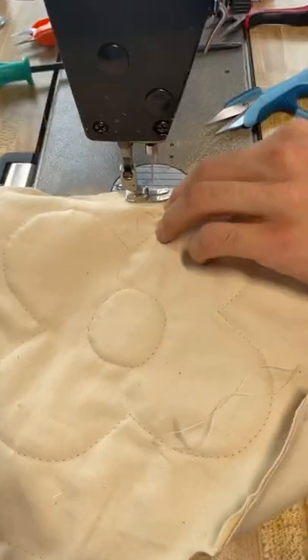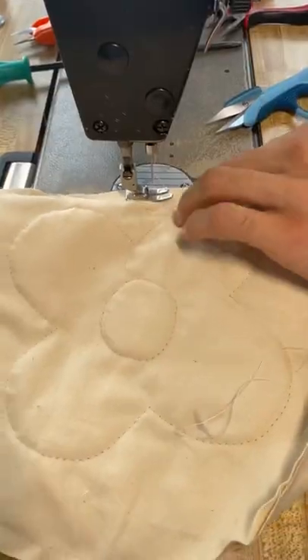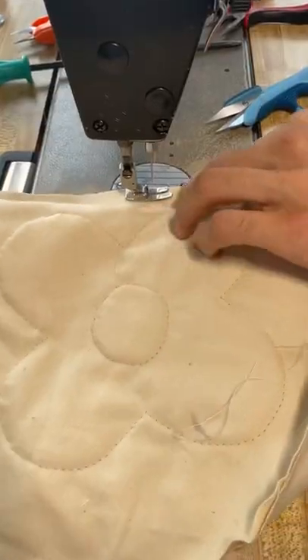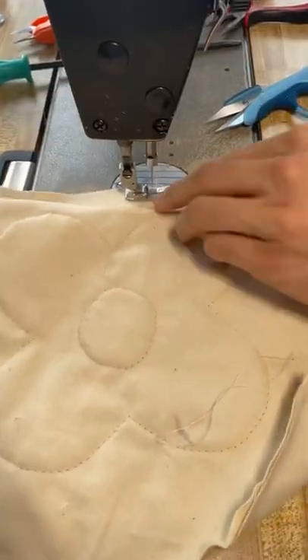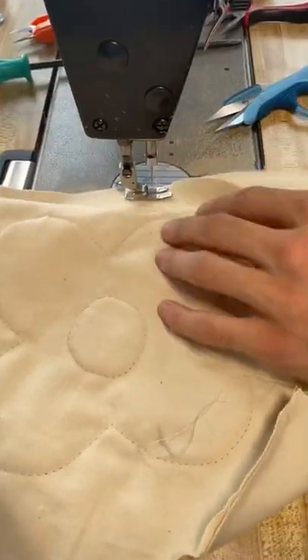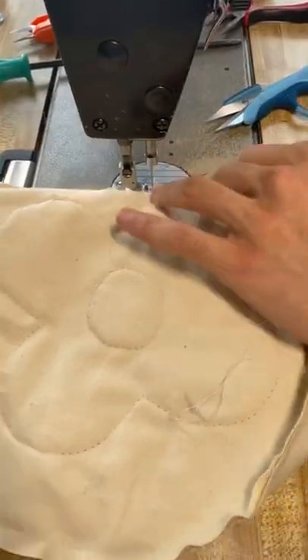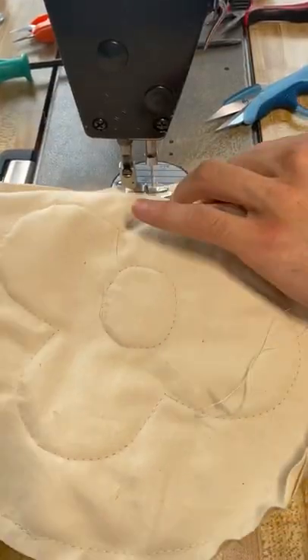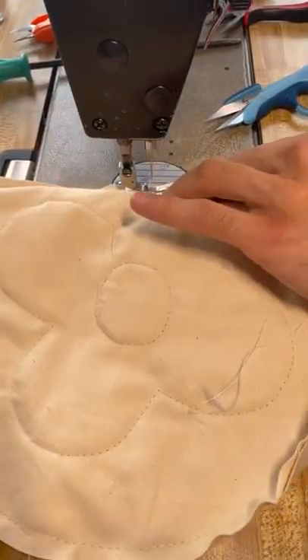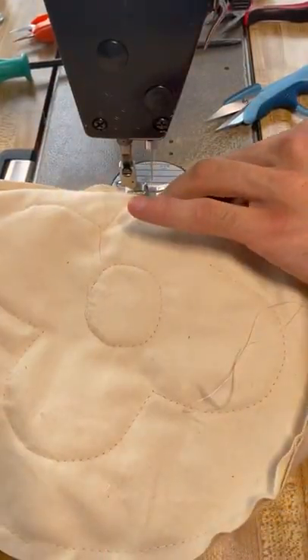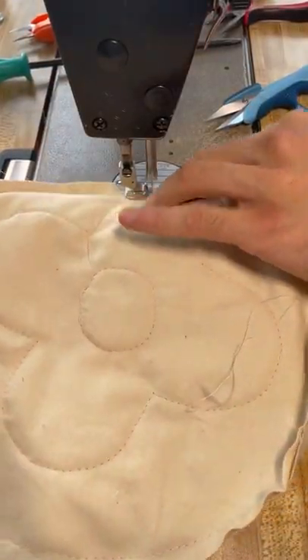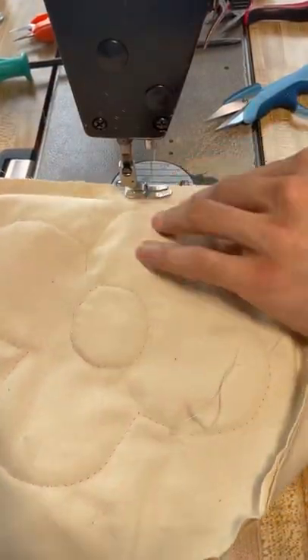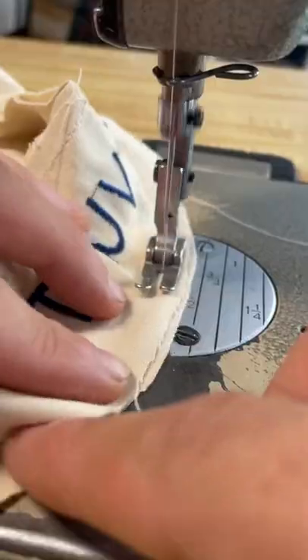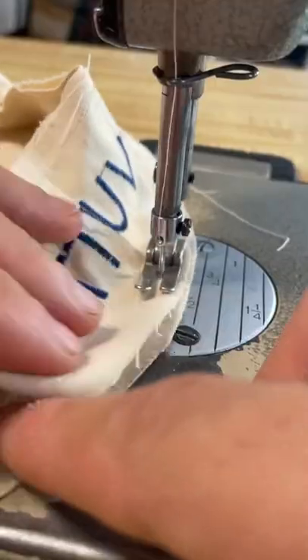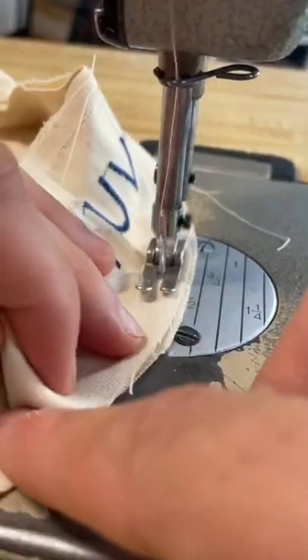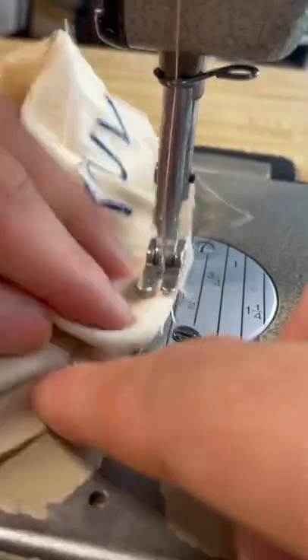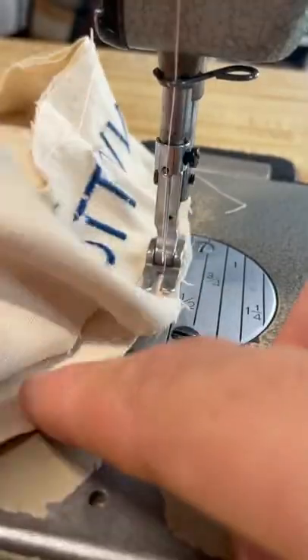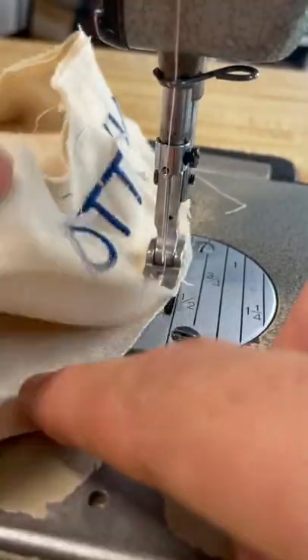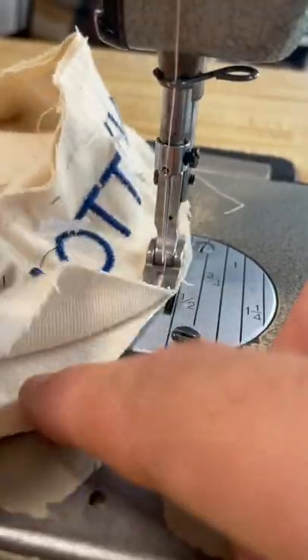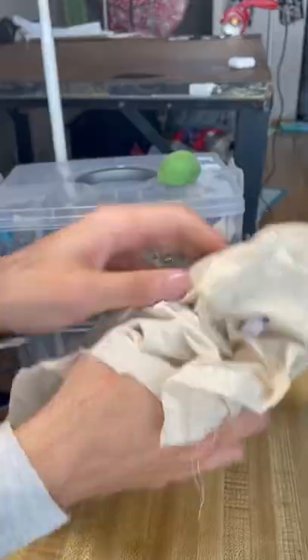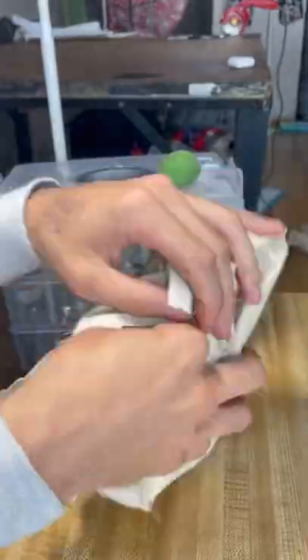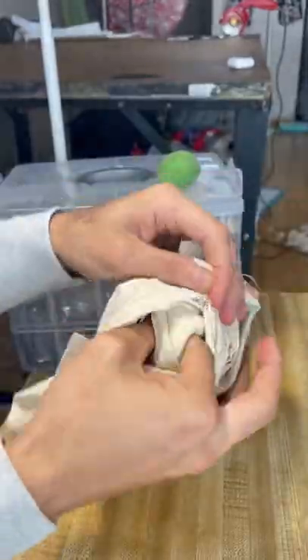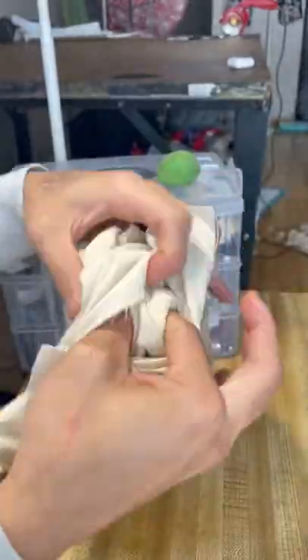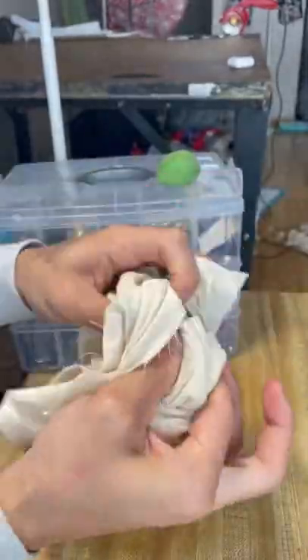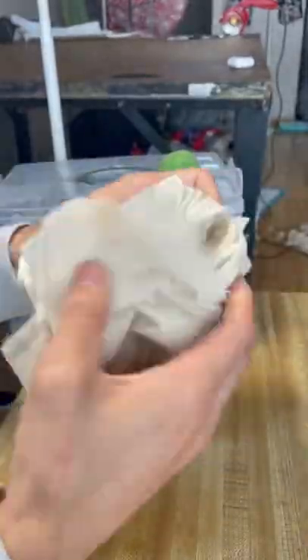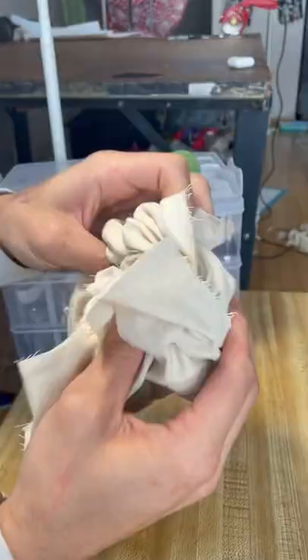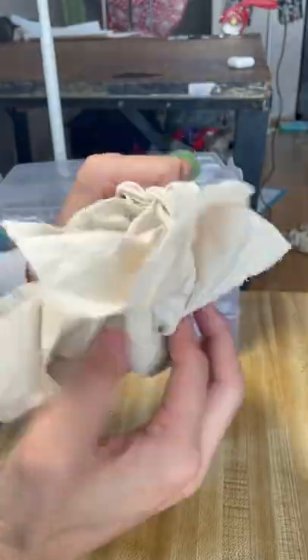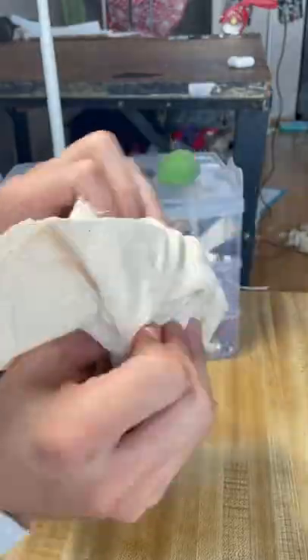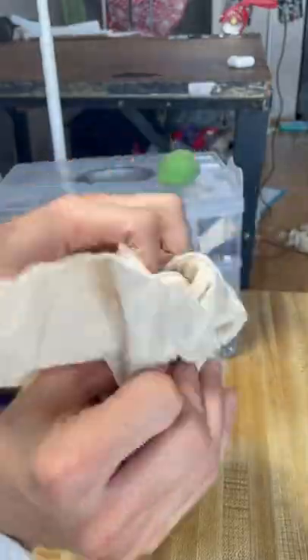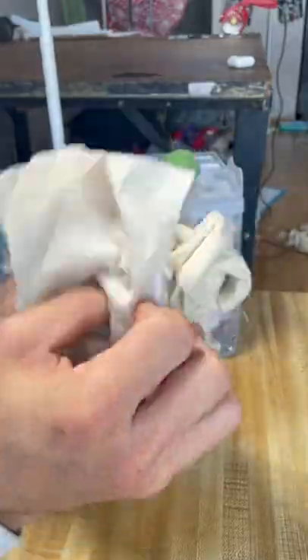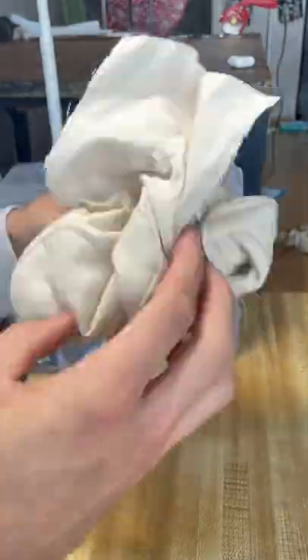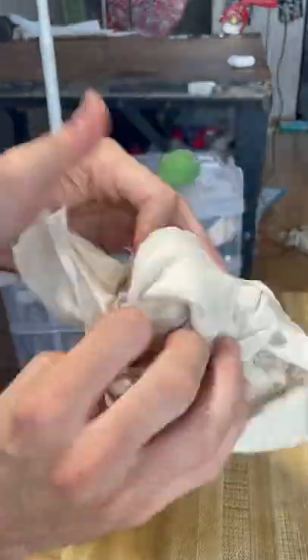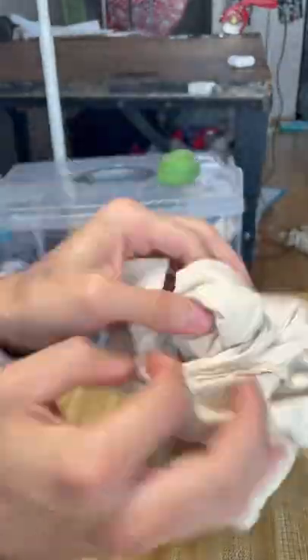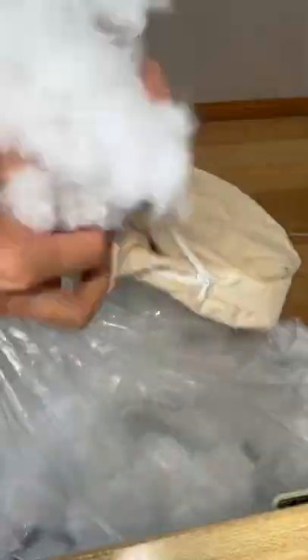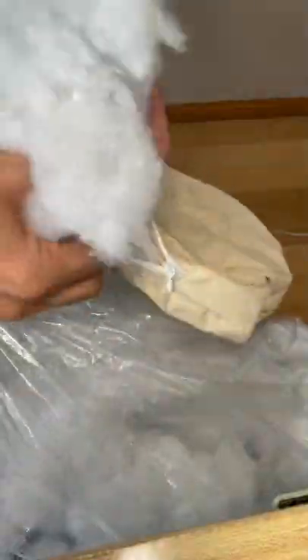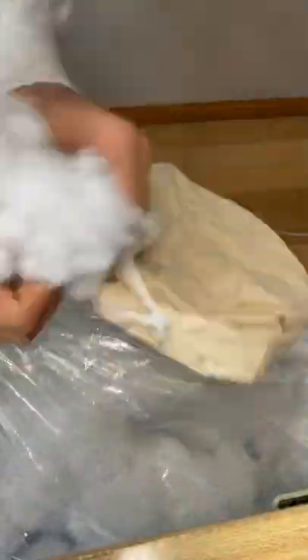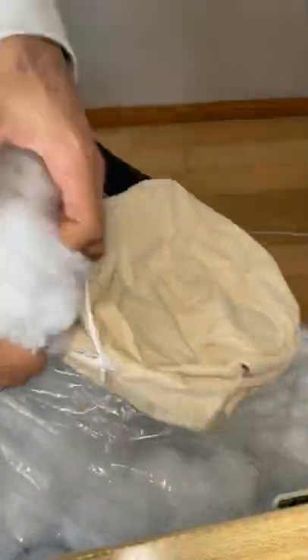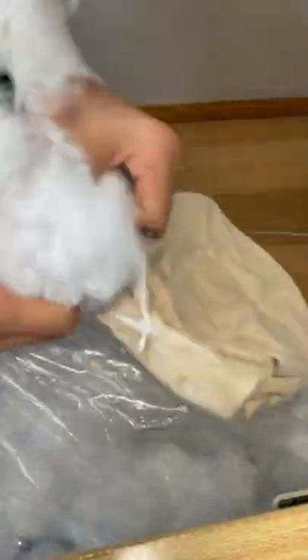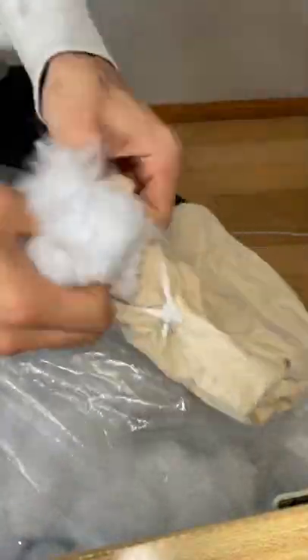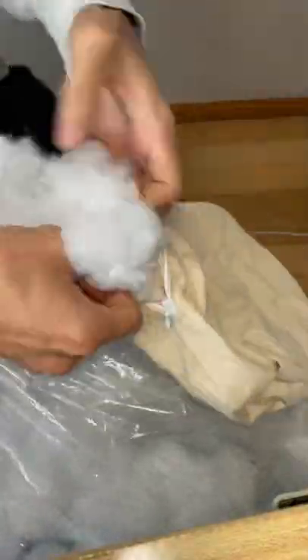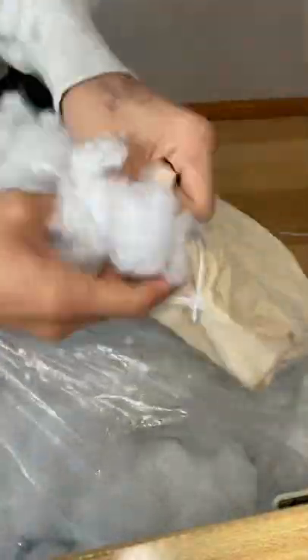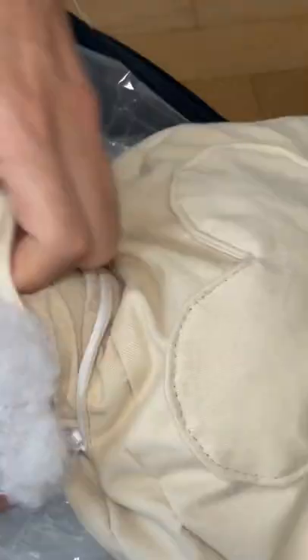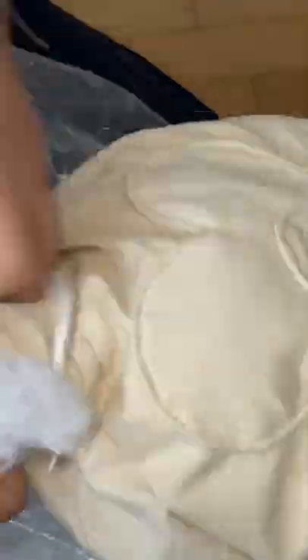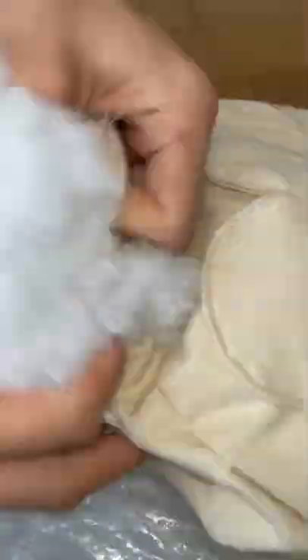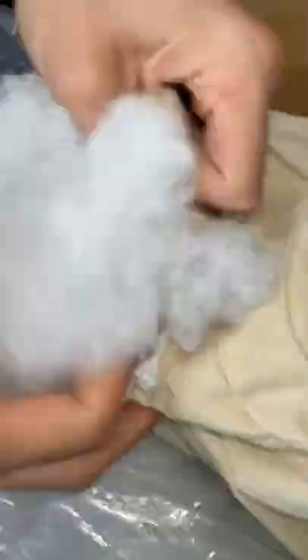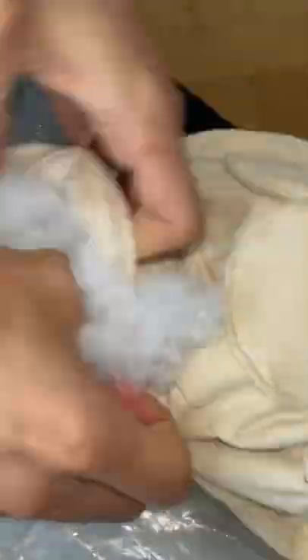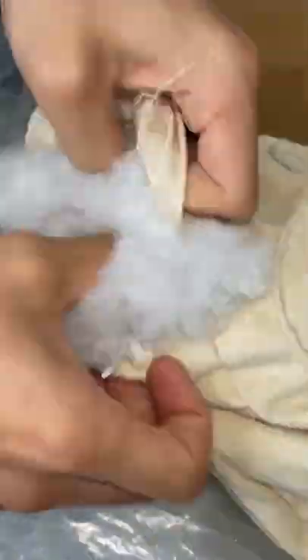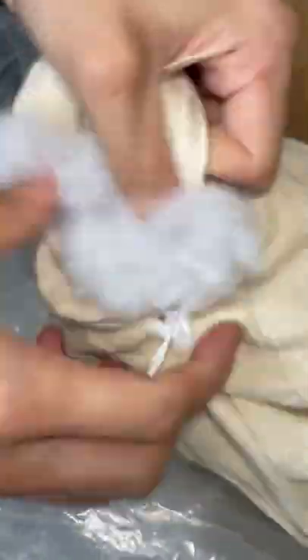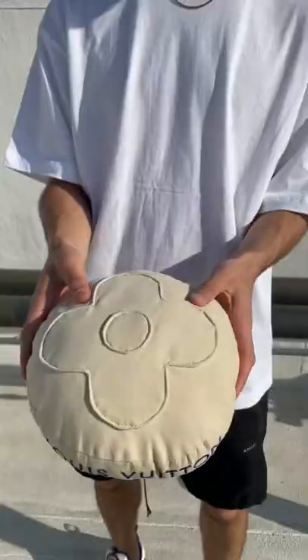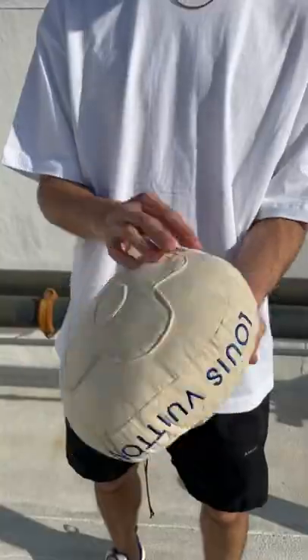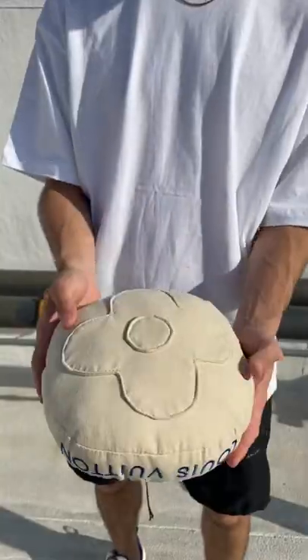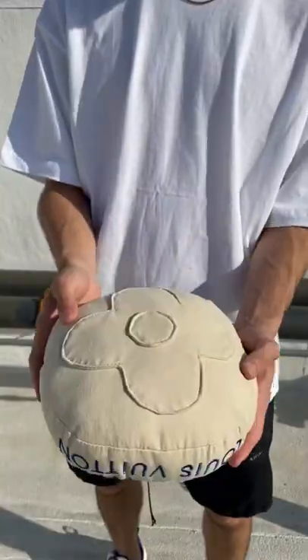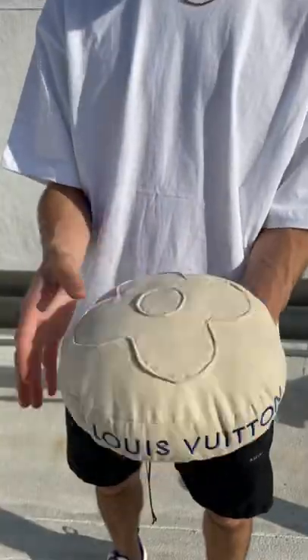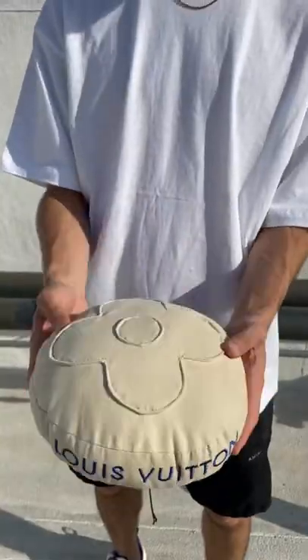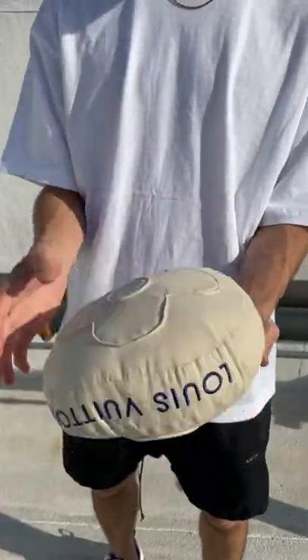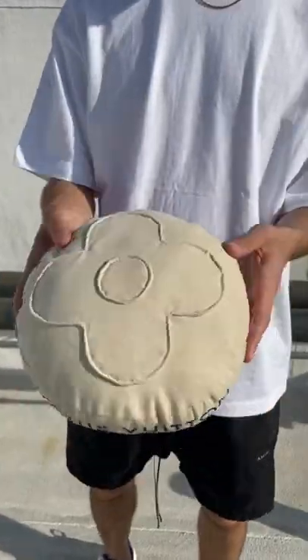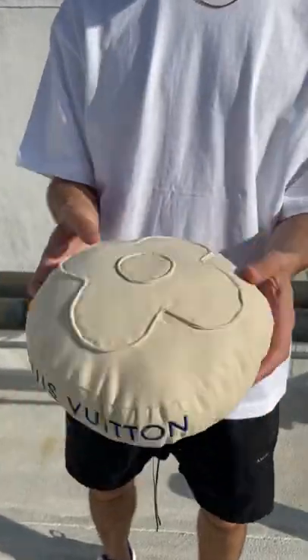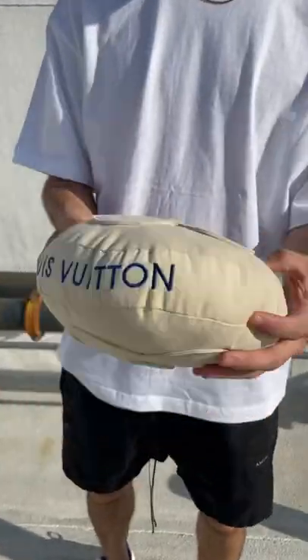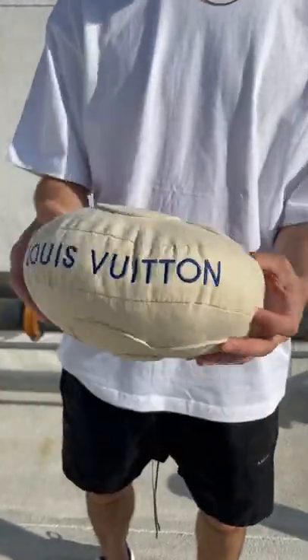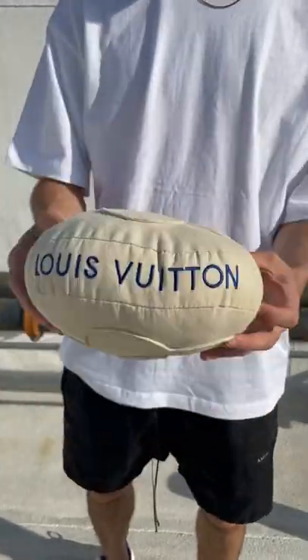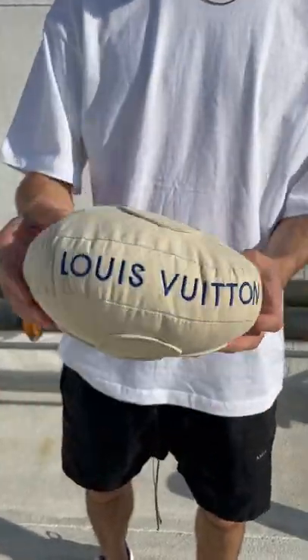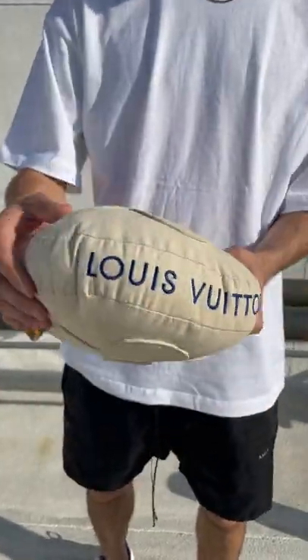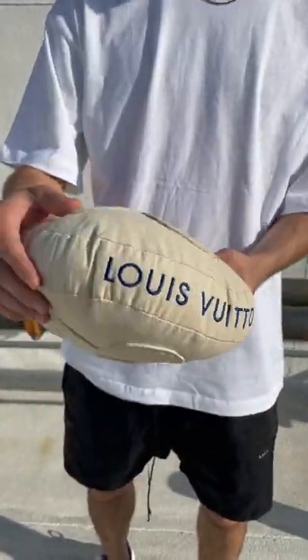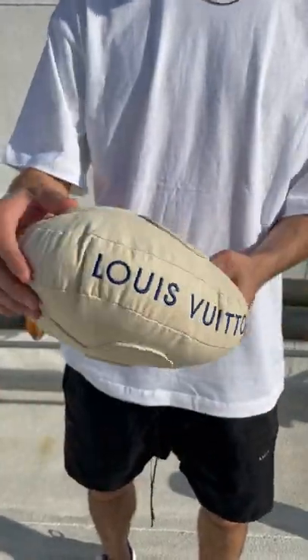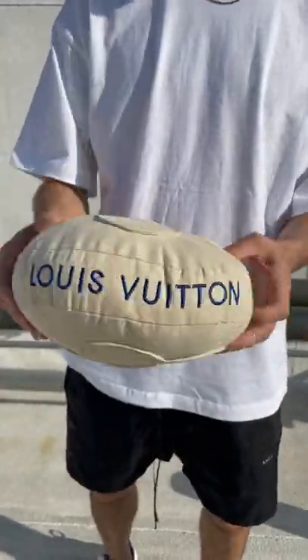Everything is clean. All my pattern pieces are done, ready to go. I sew on my gusset, flip everything through, and do the puff game strong. Let's go.